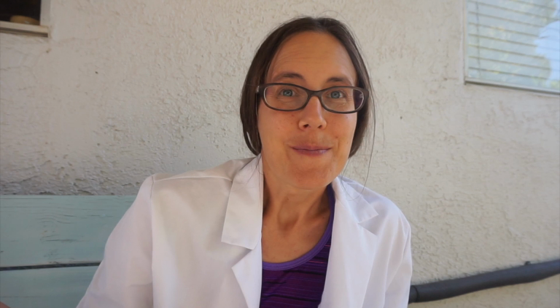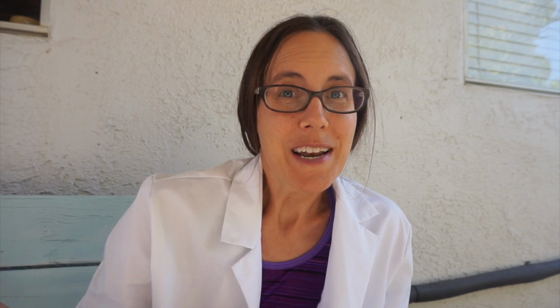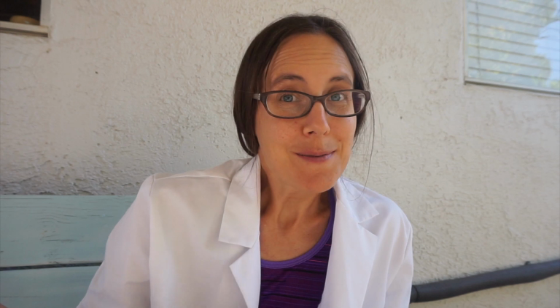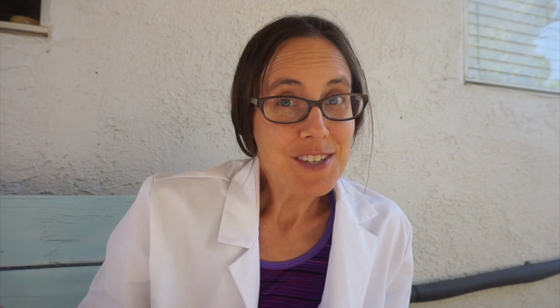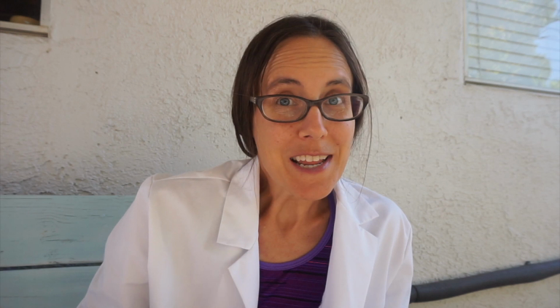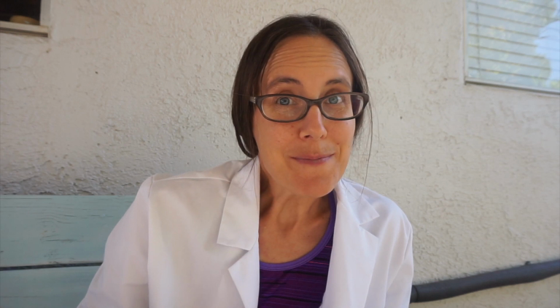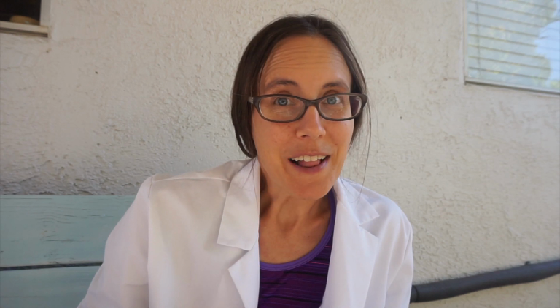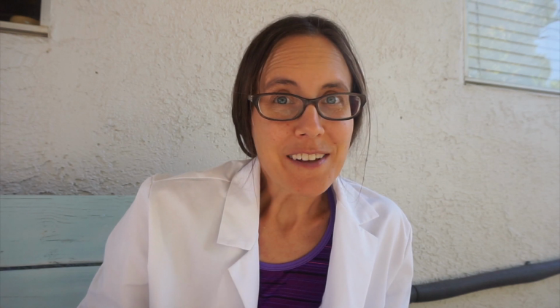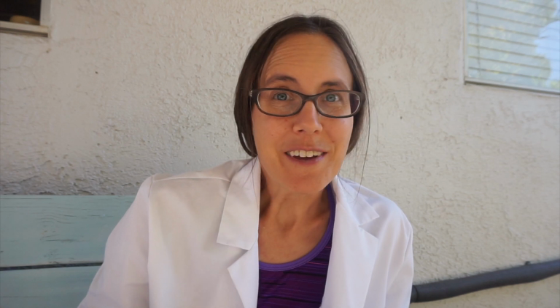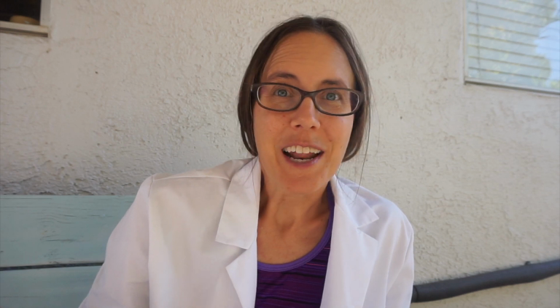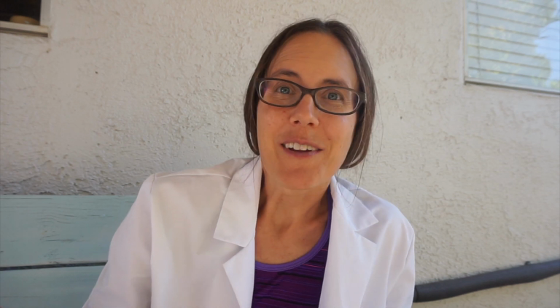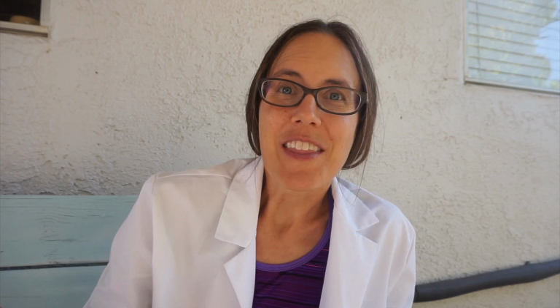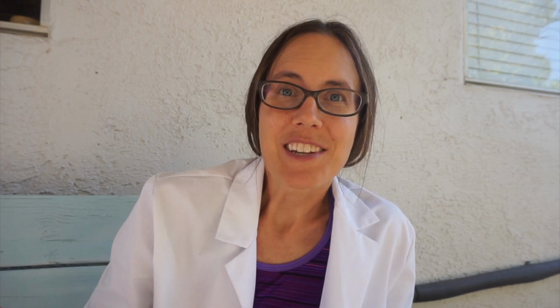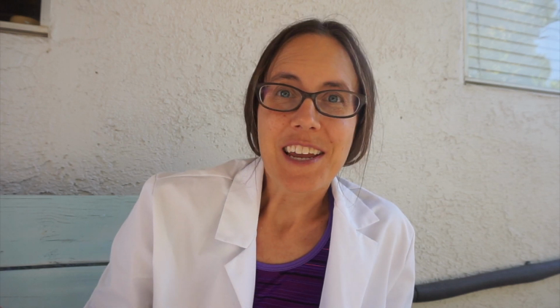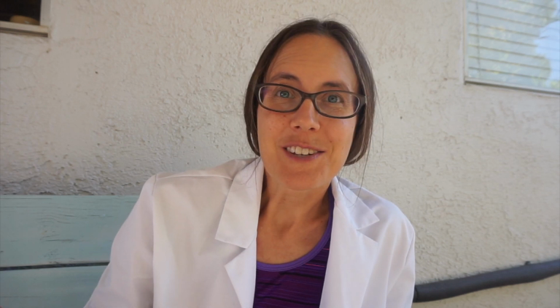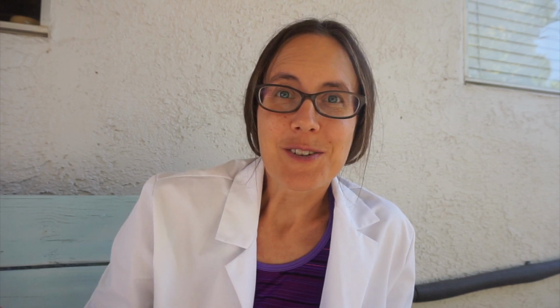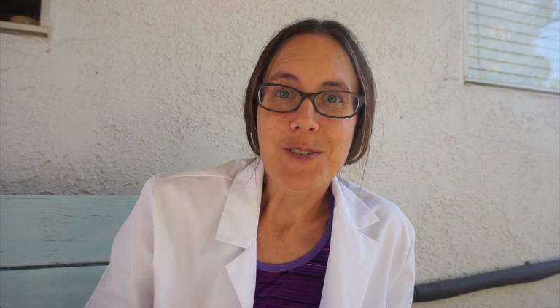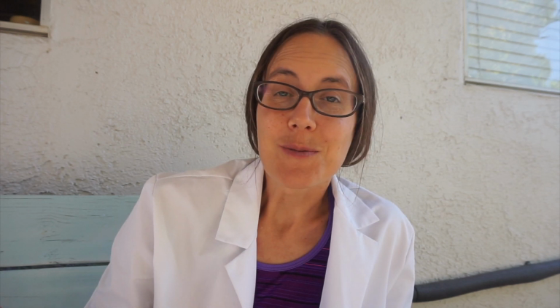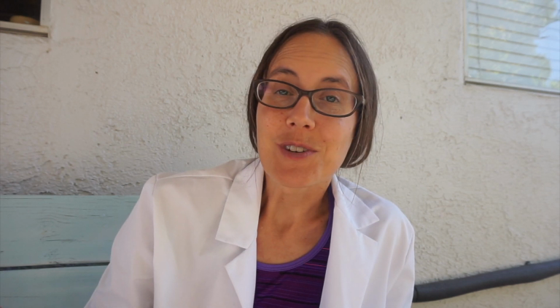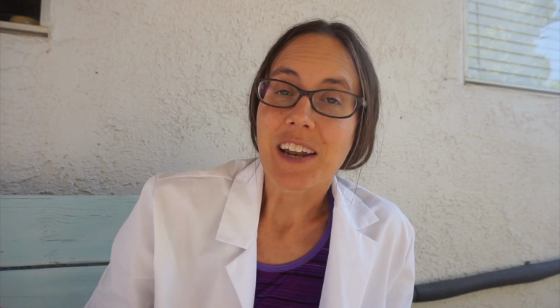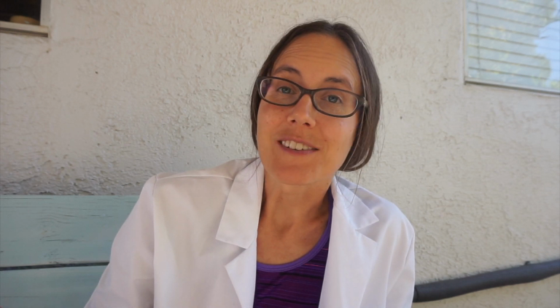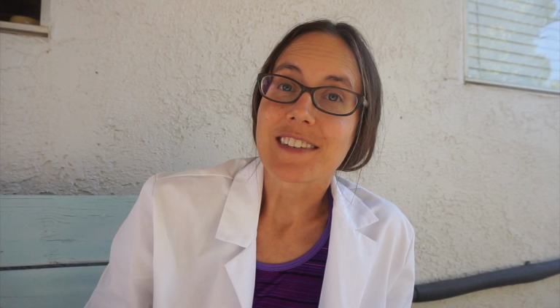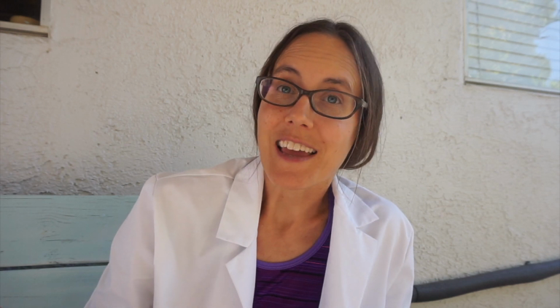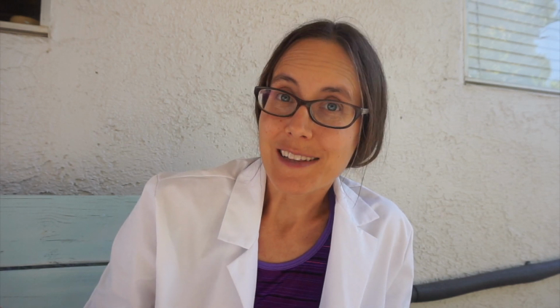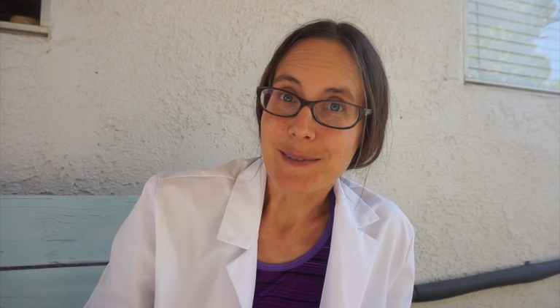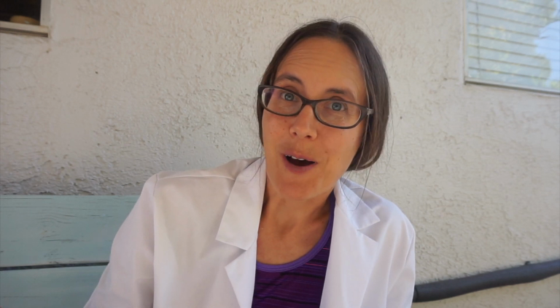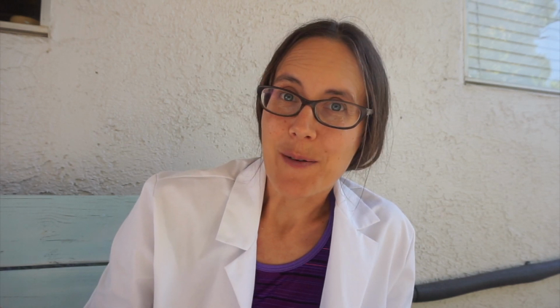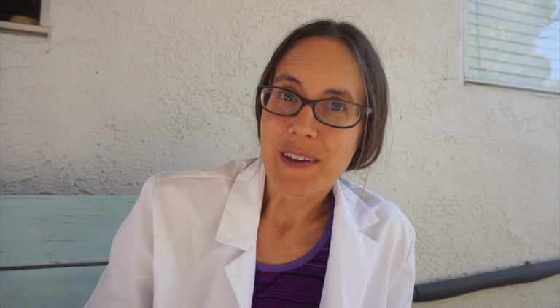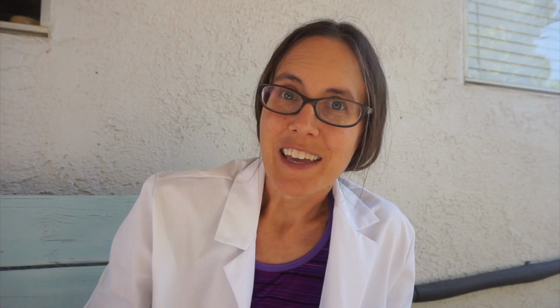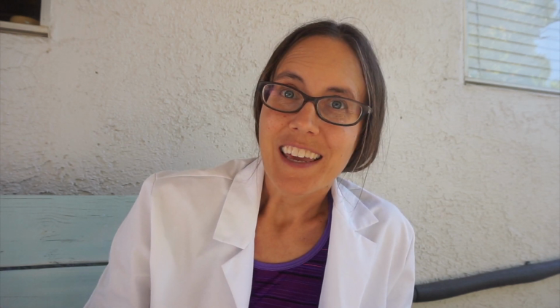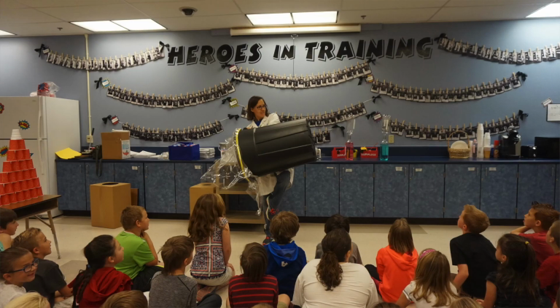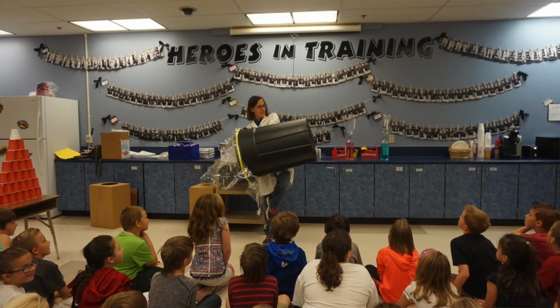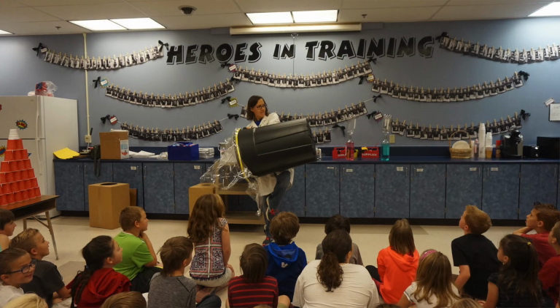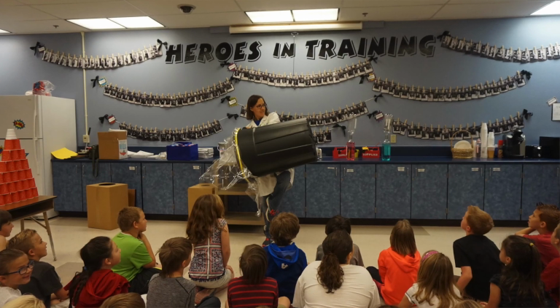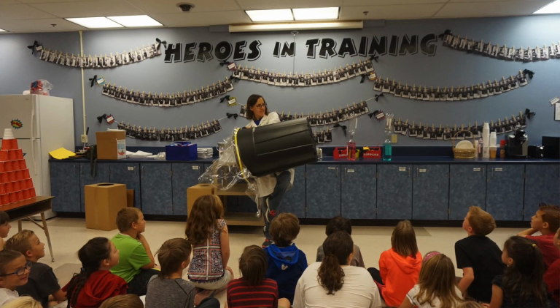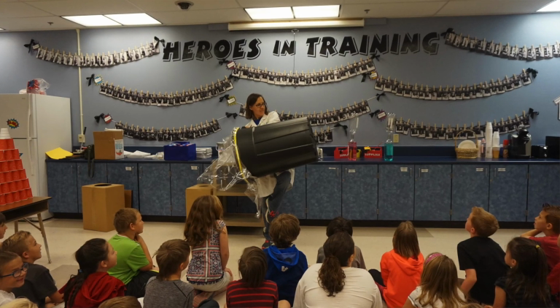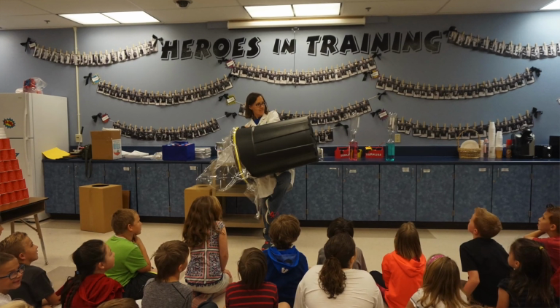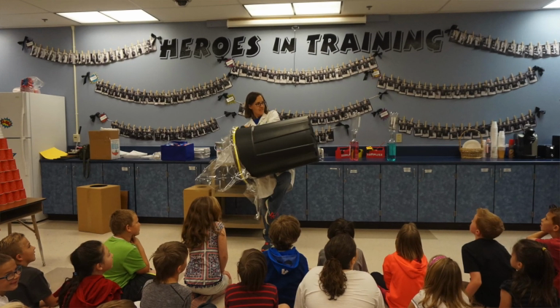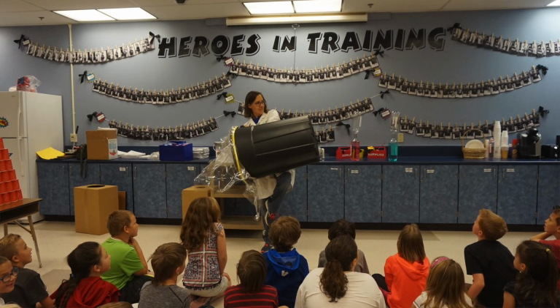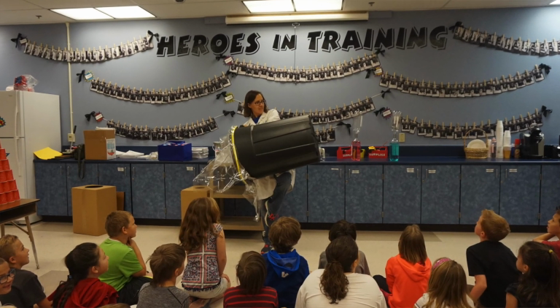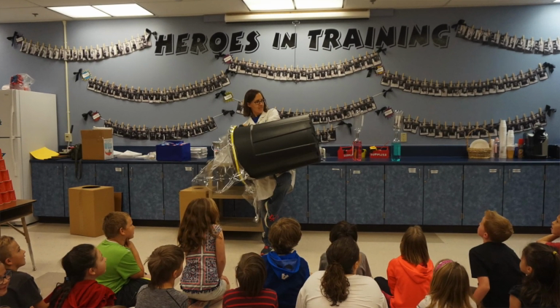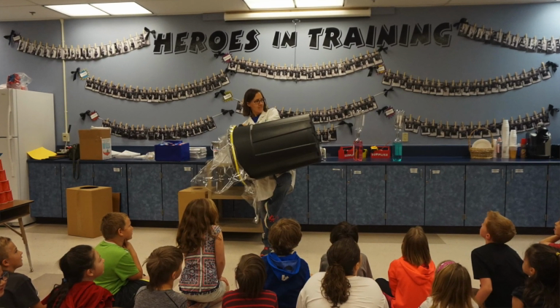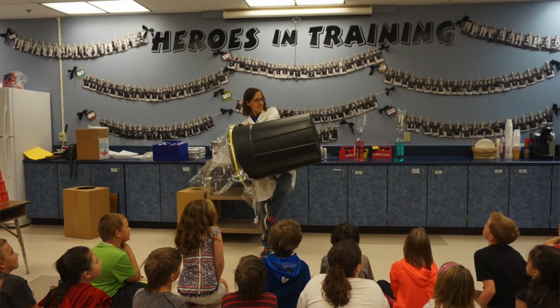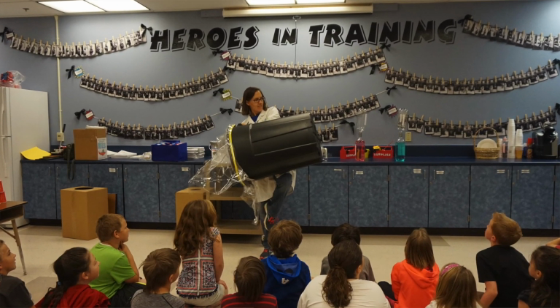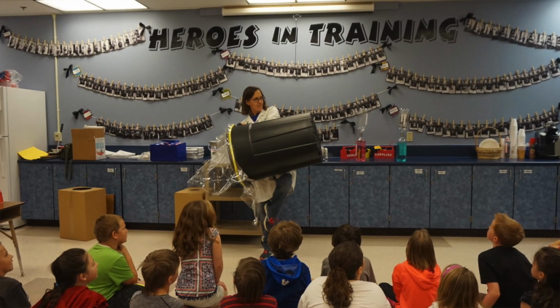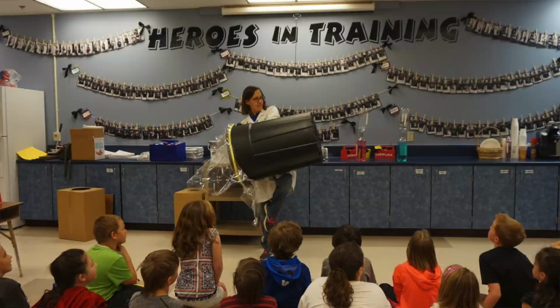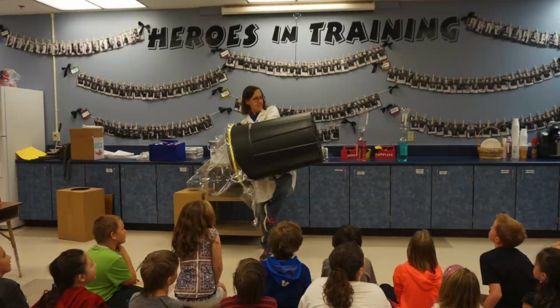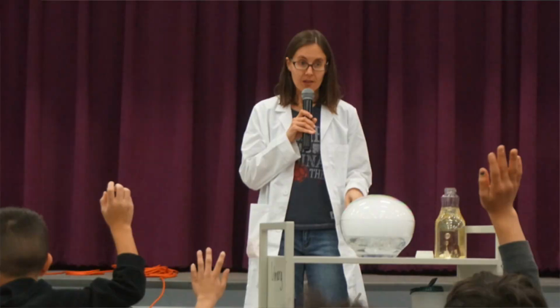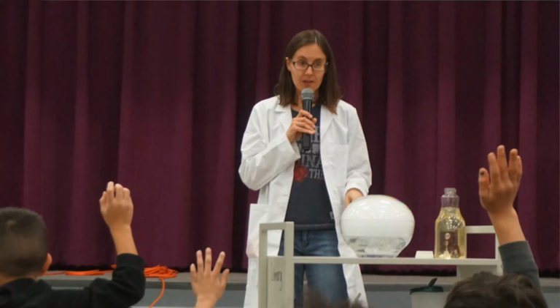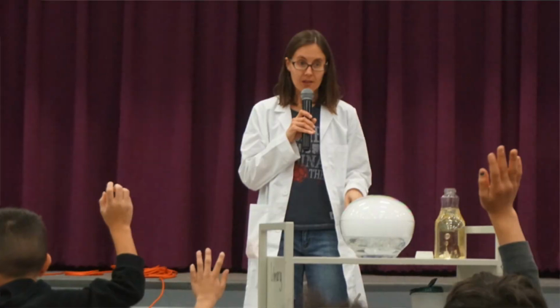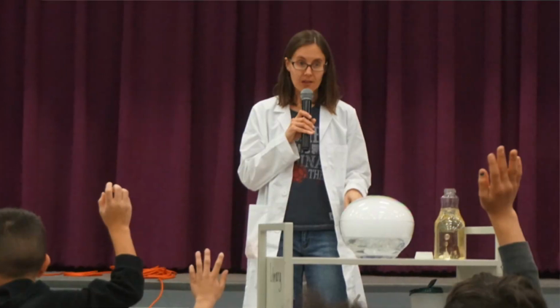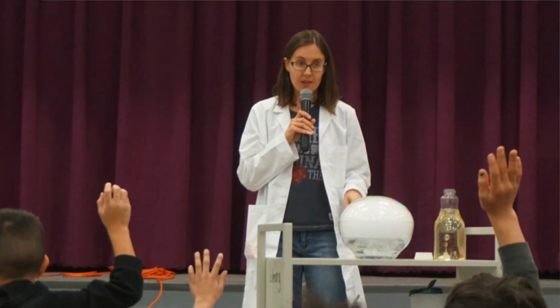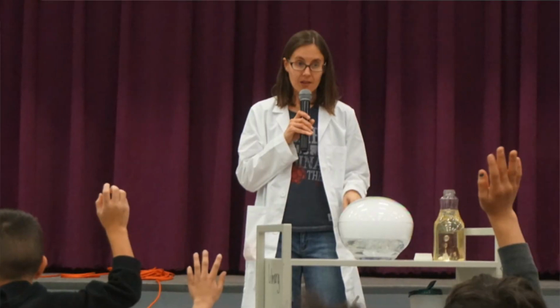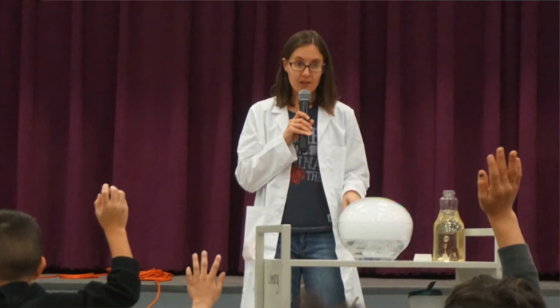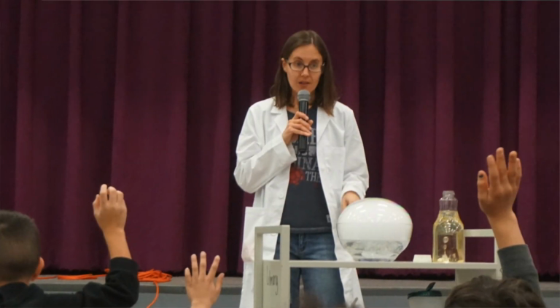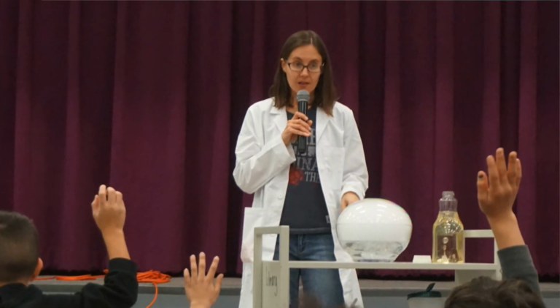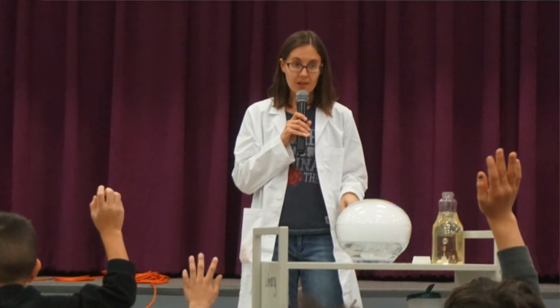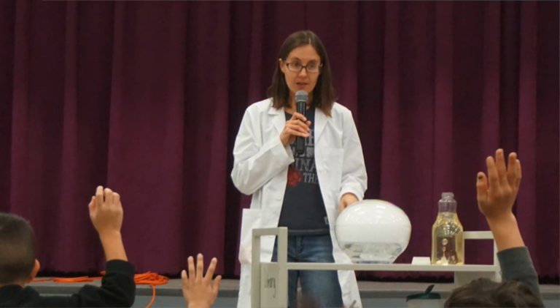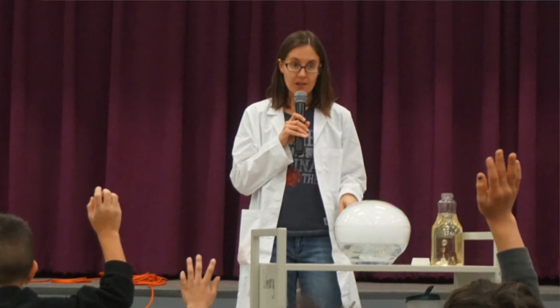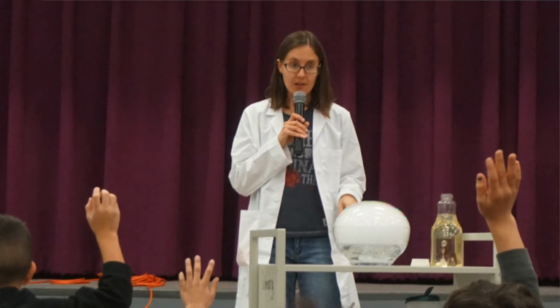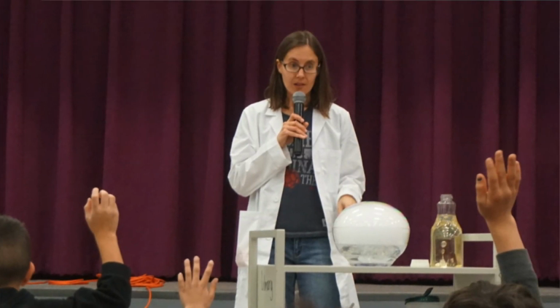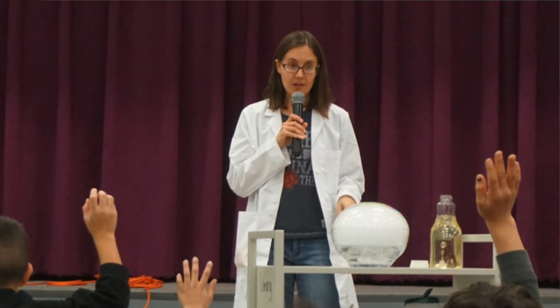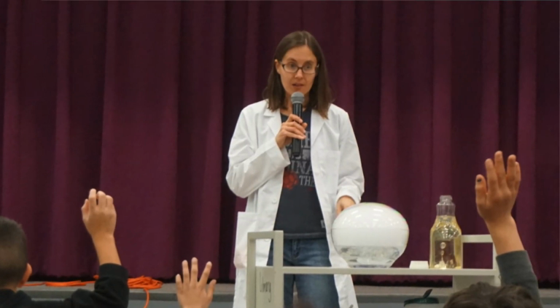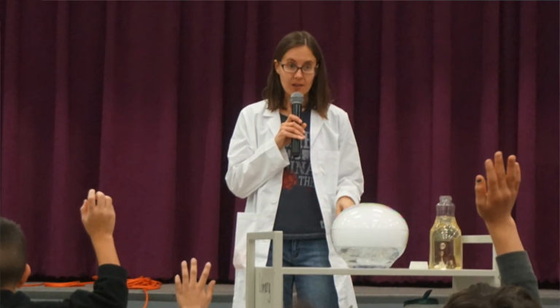My name is Jenny Bellath and I run the educational YouTube channel Science Mom. Each year I visit about 10,000 elementary school students in Clark County, Nevada.